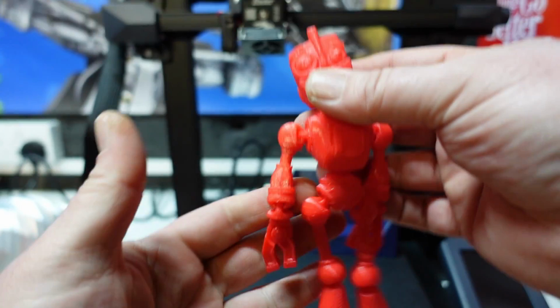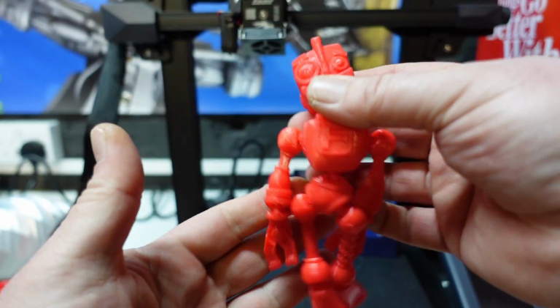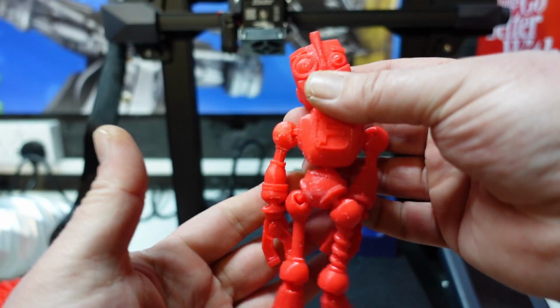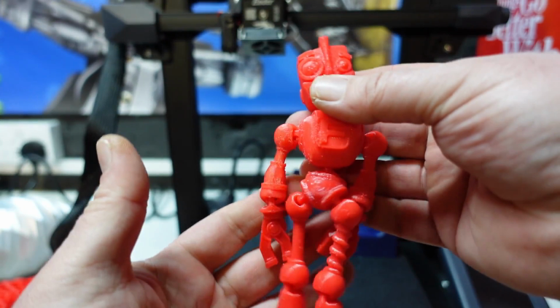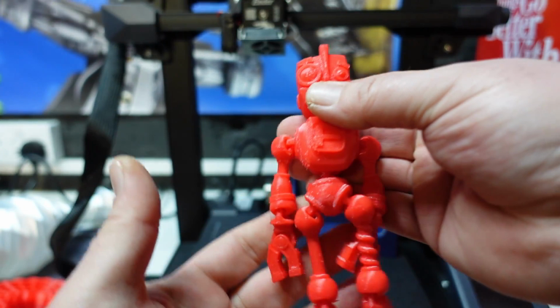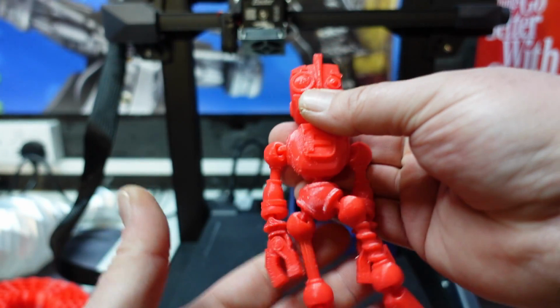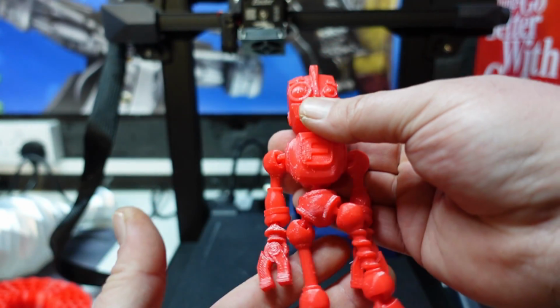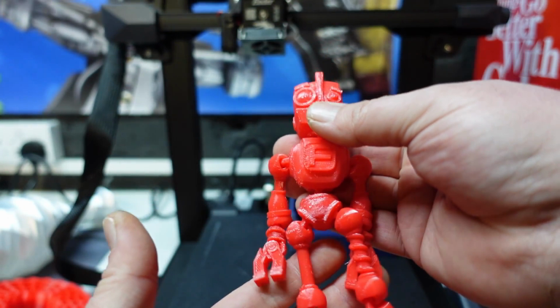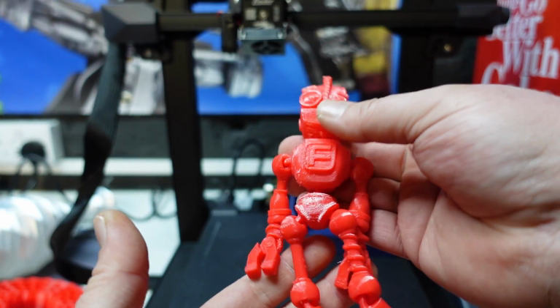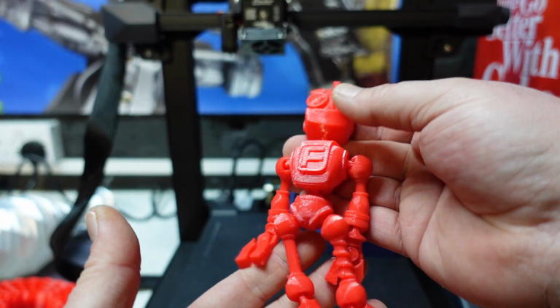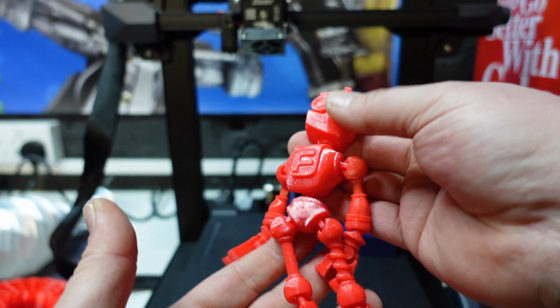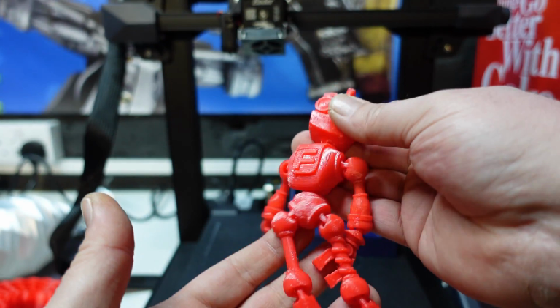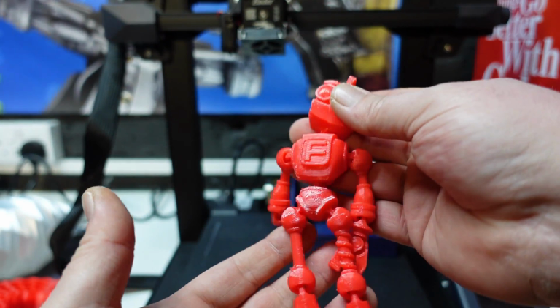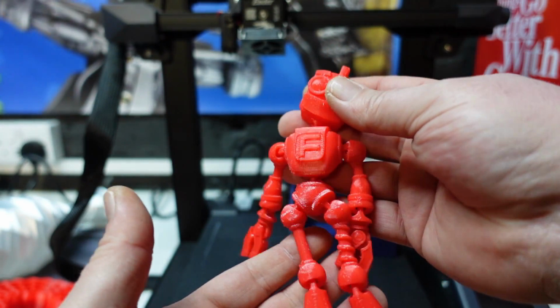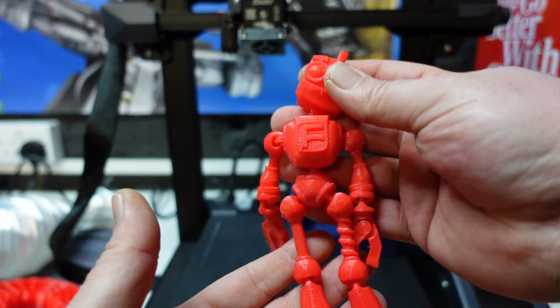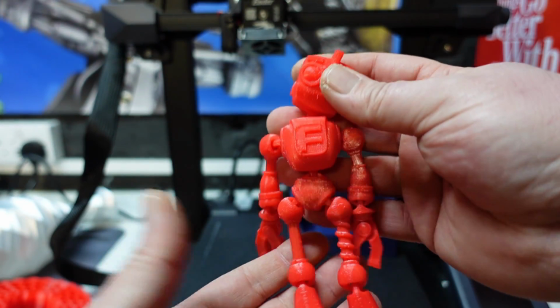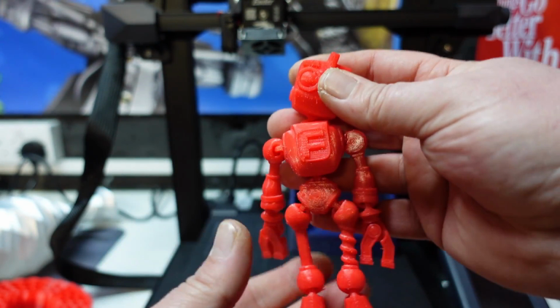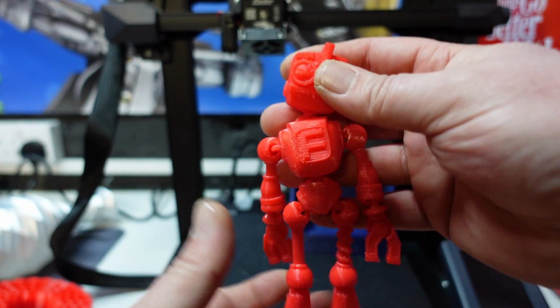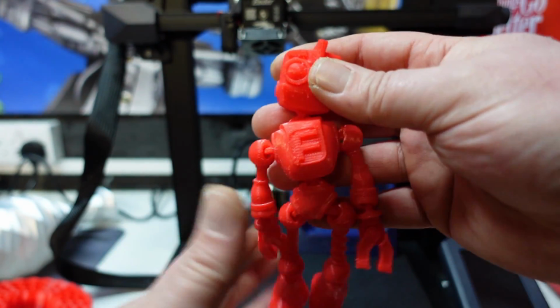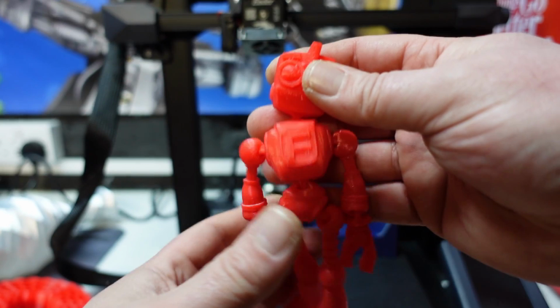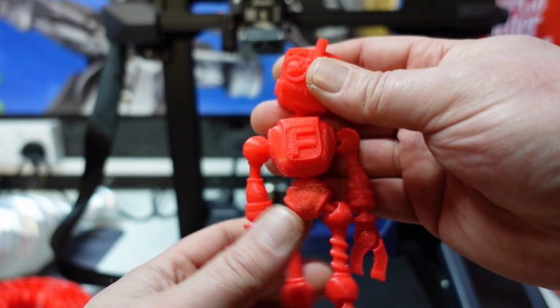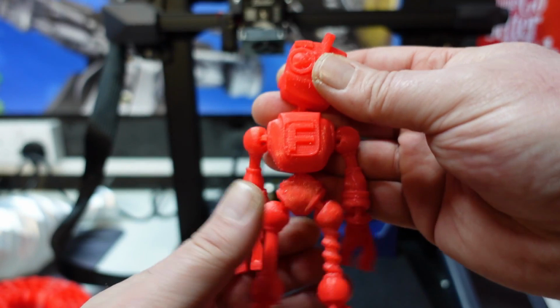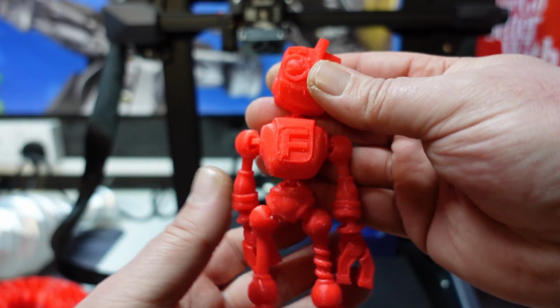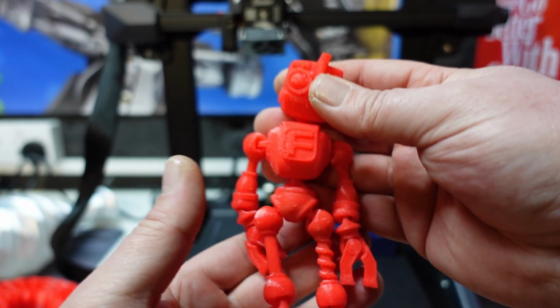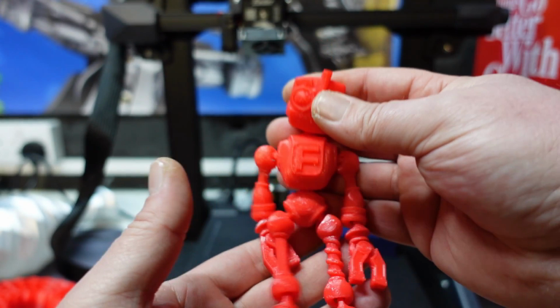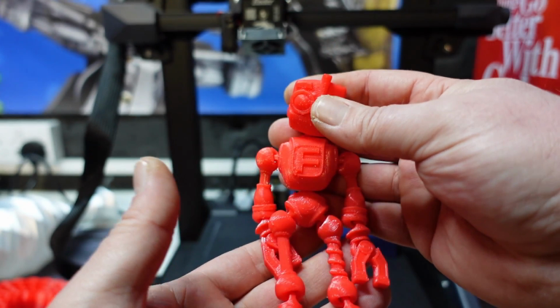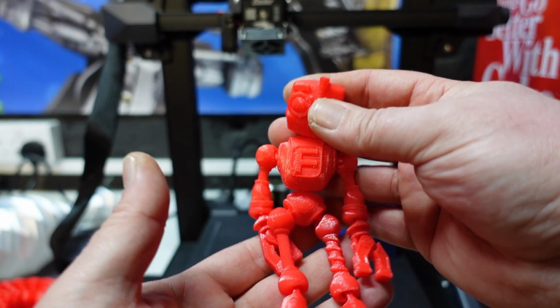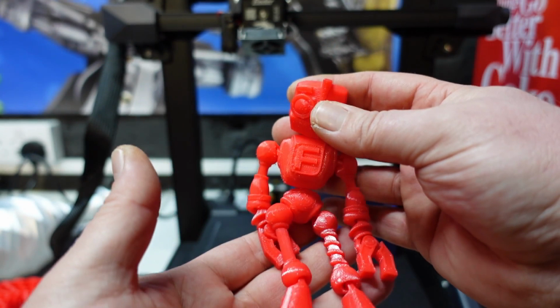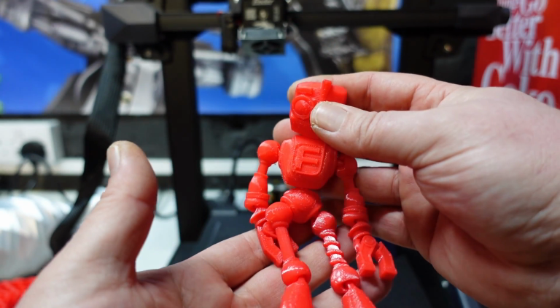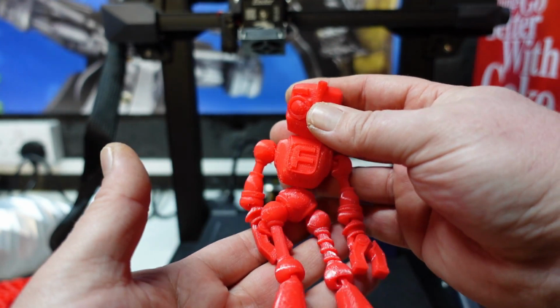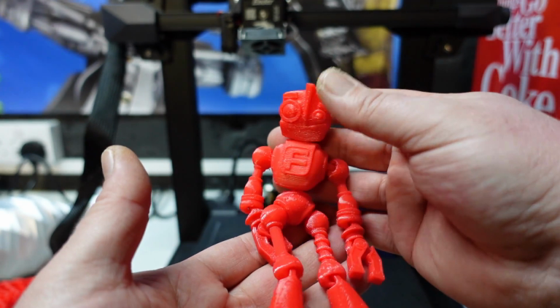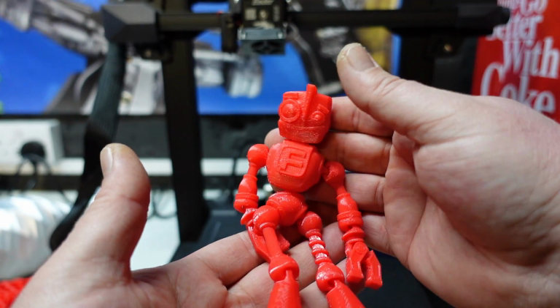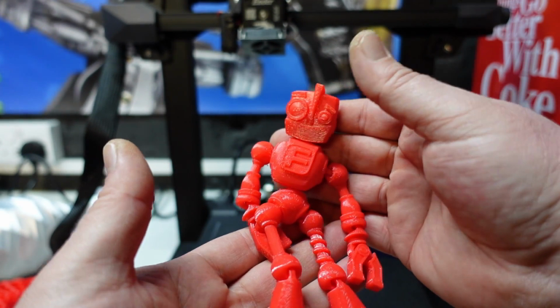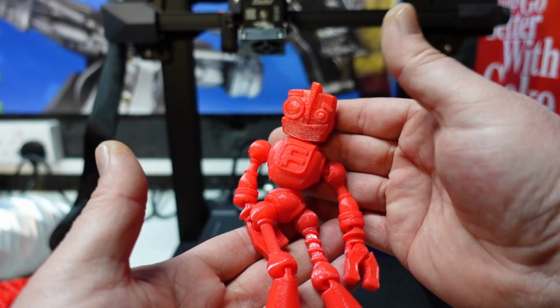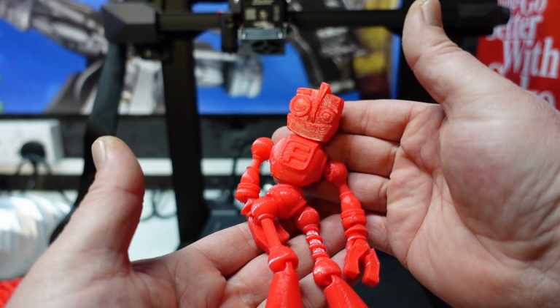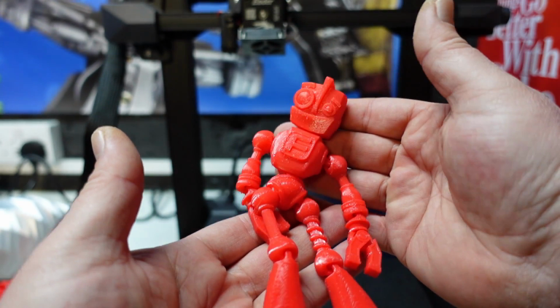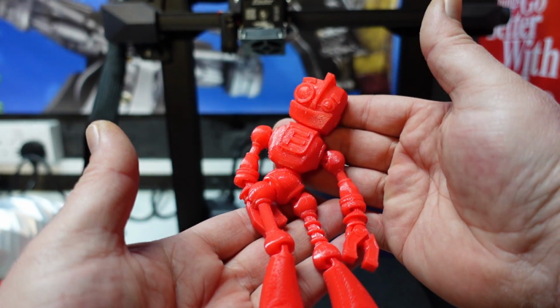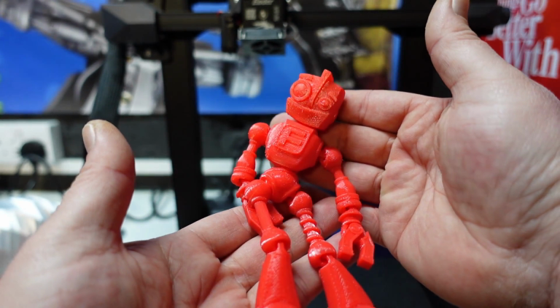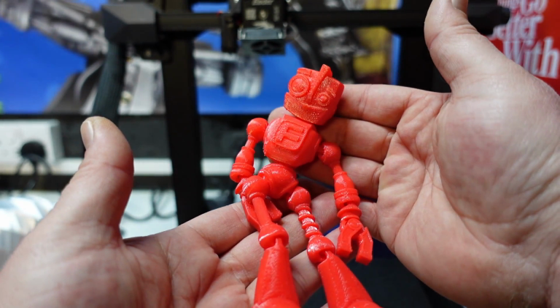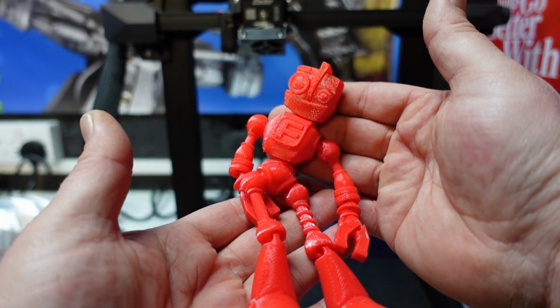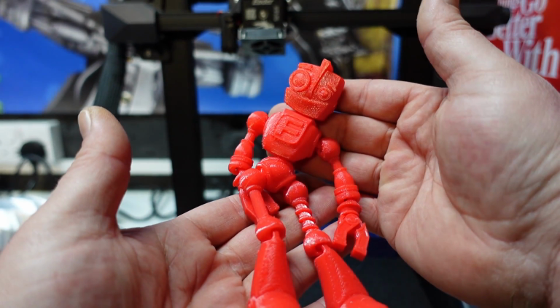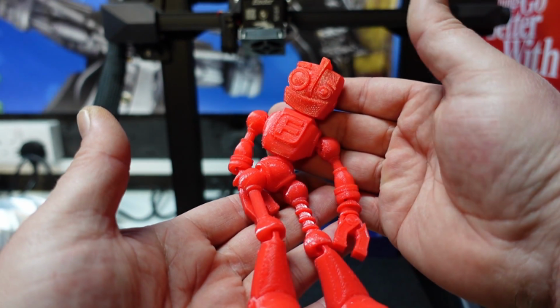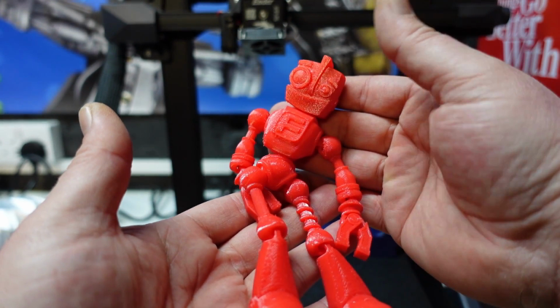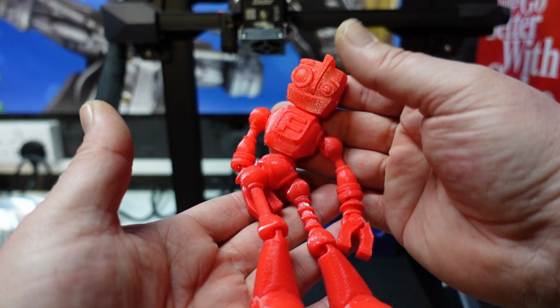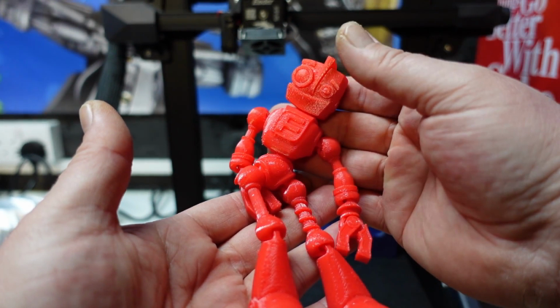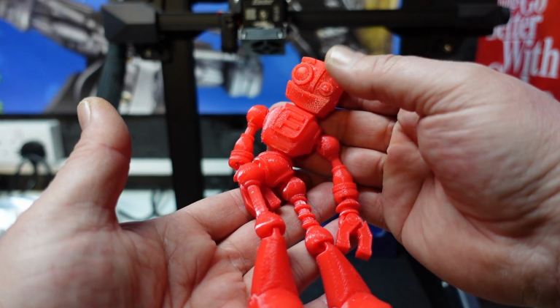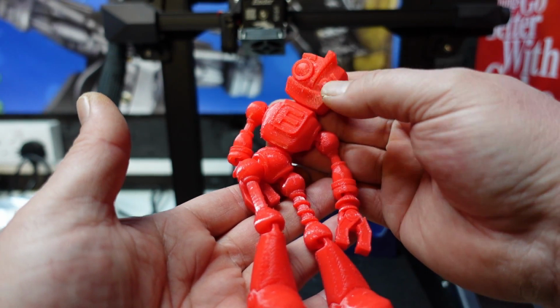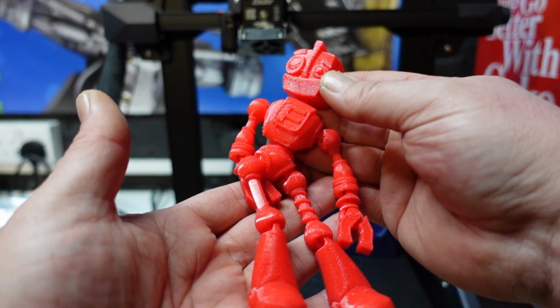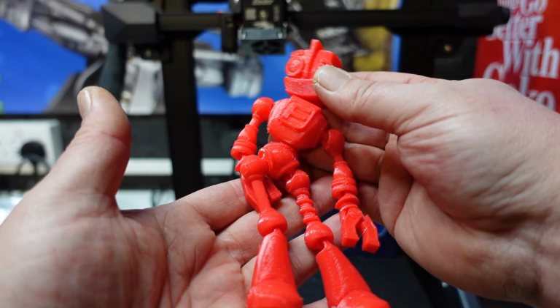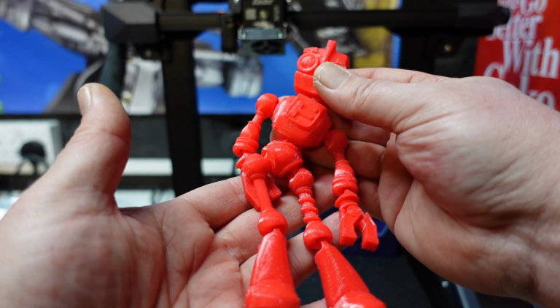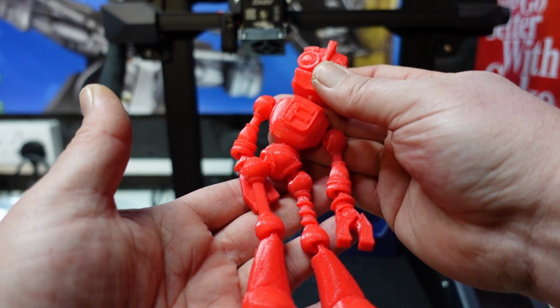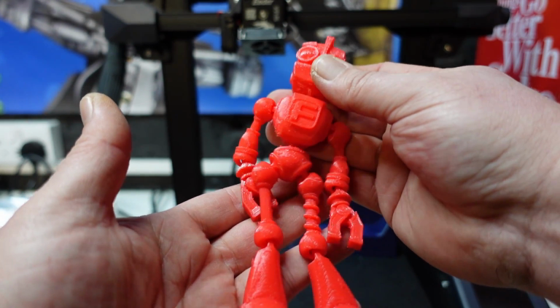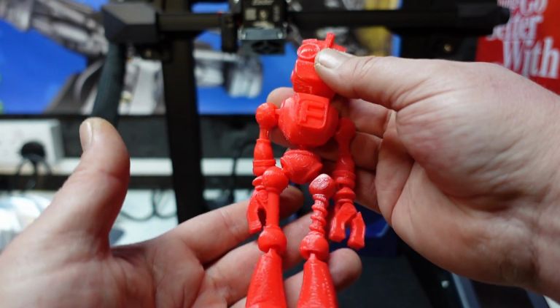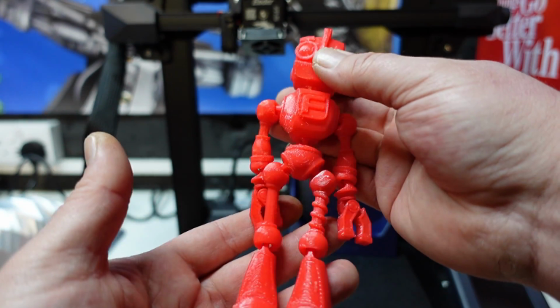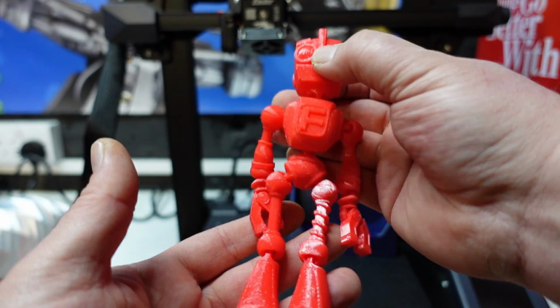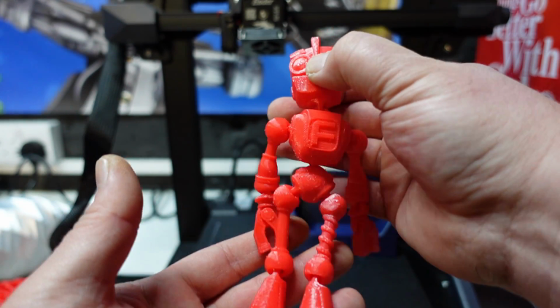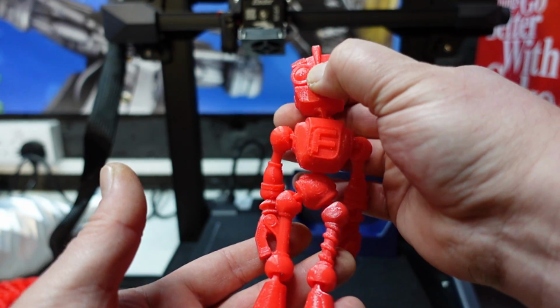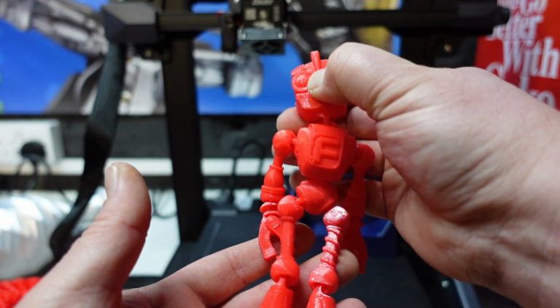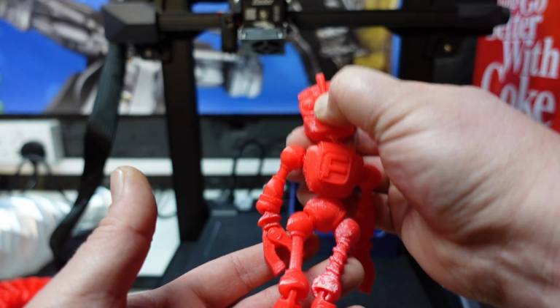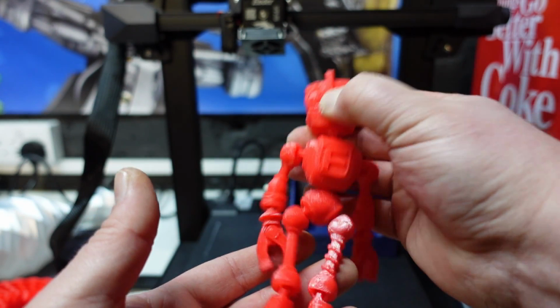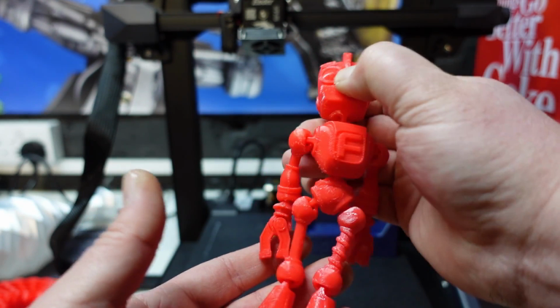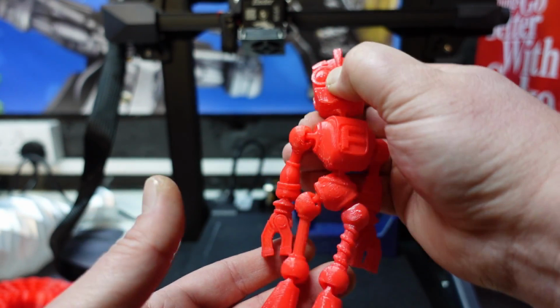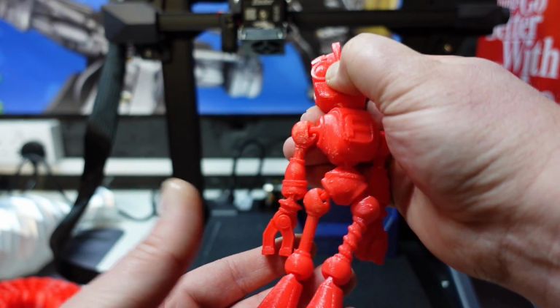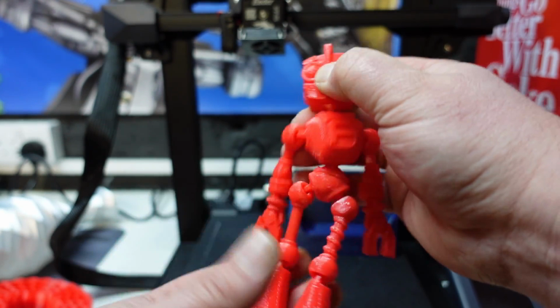So this printer is more than capable of printing in PLA, TPU, ABS, or any sort of filament you like.